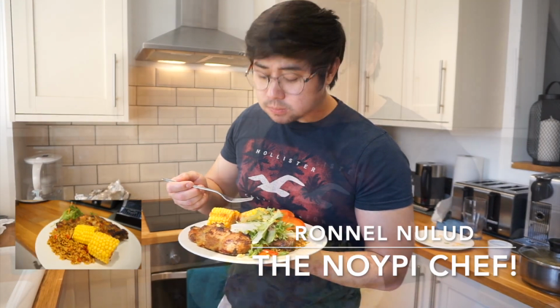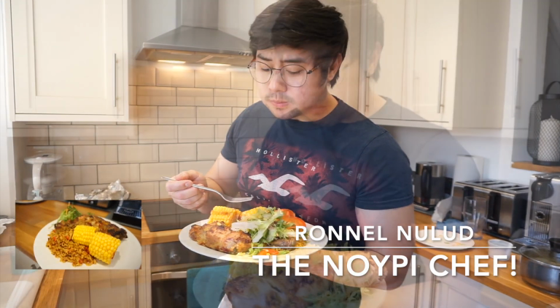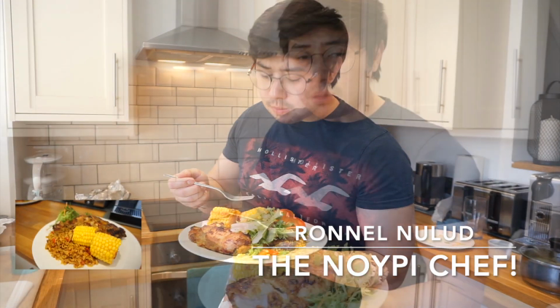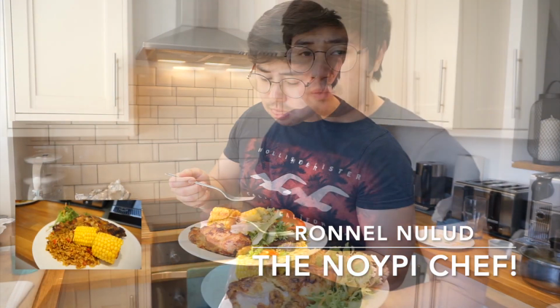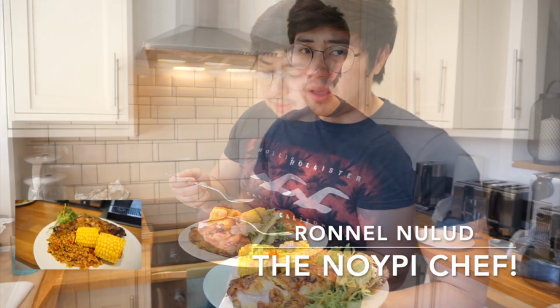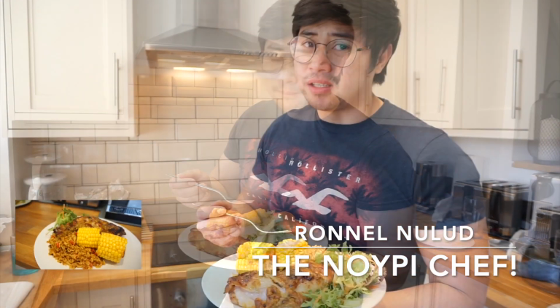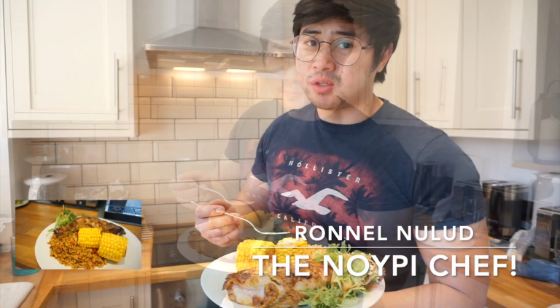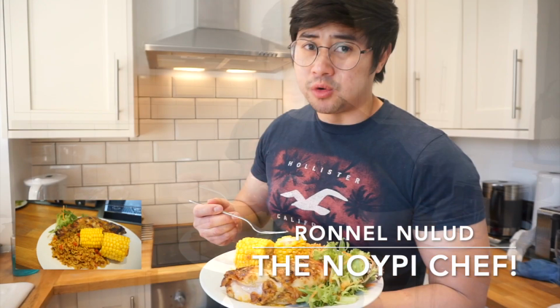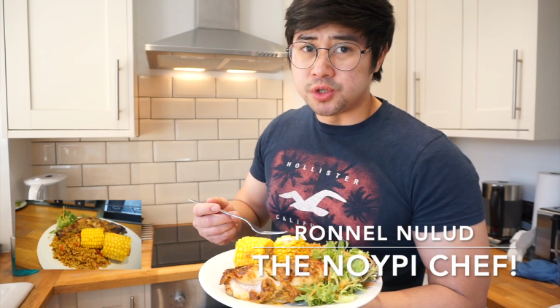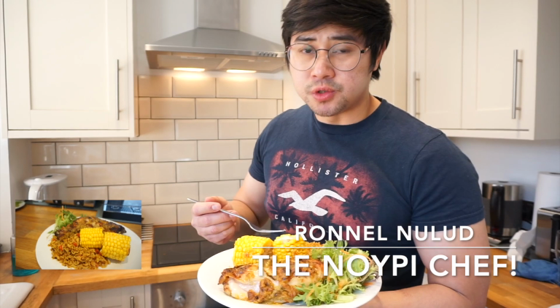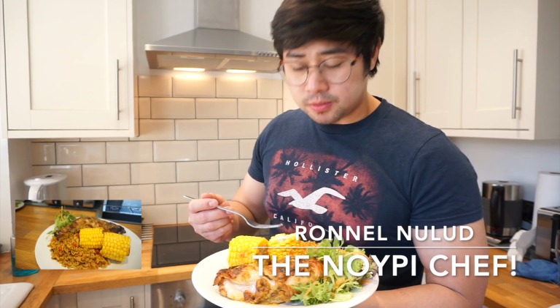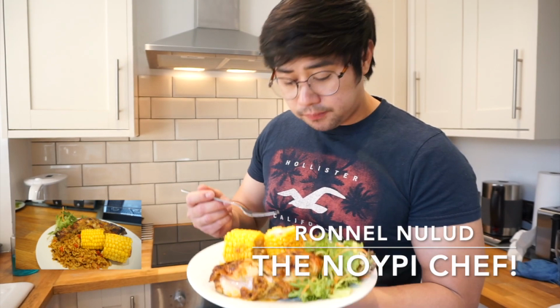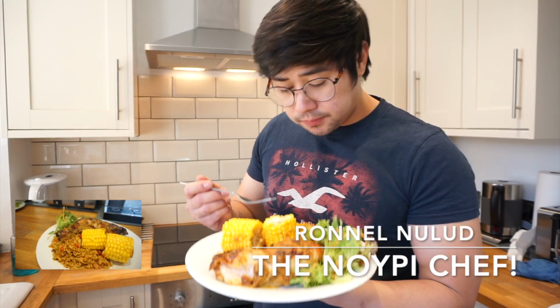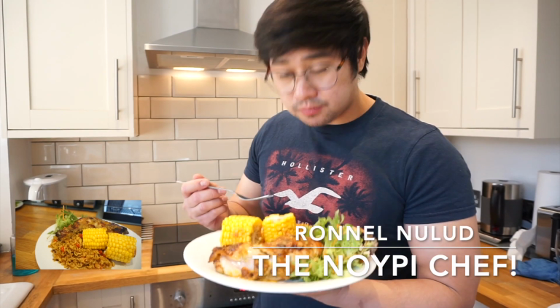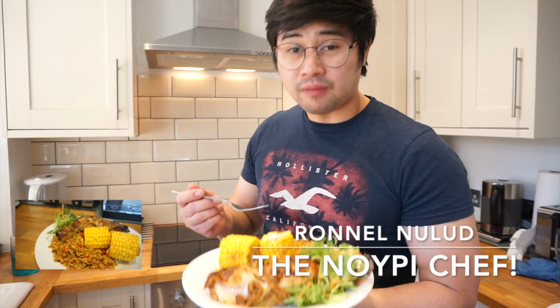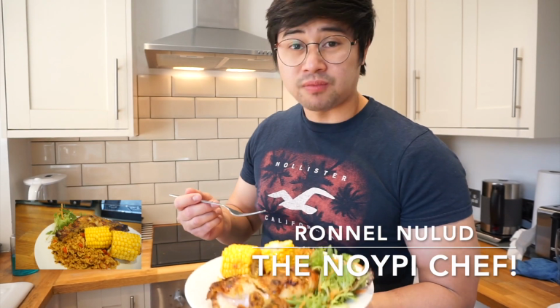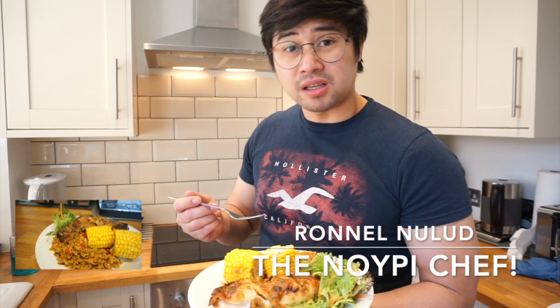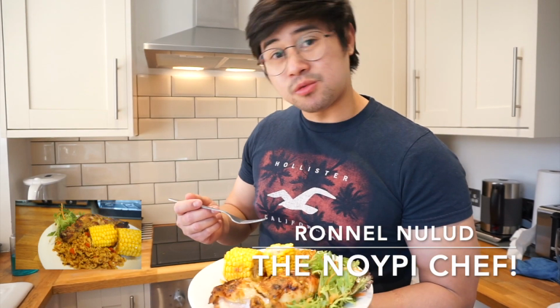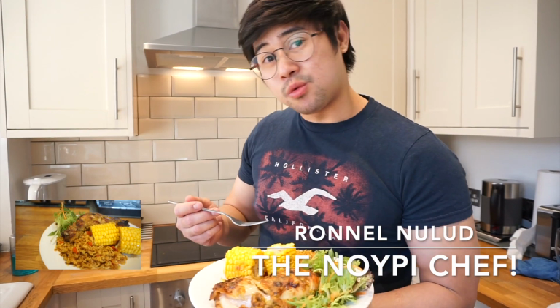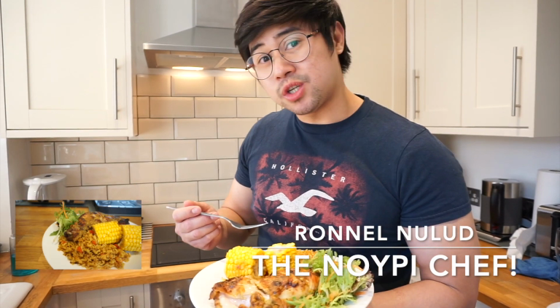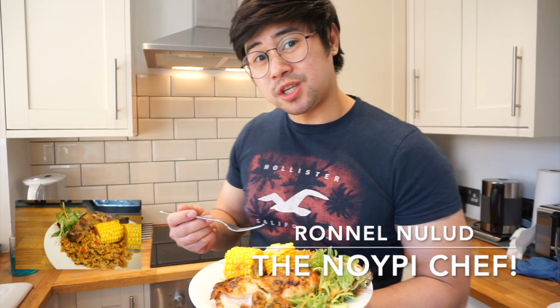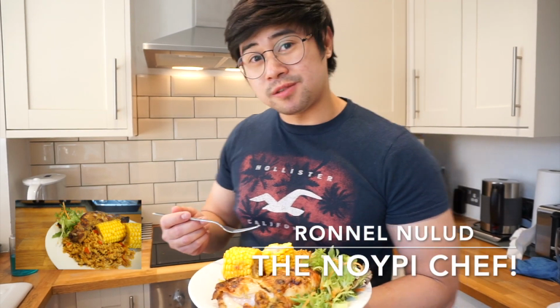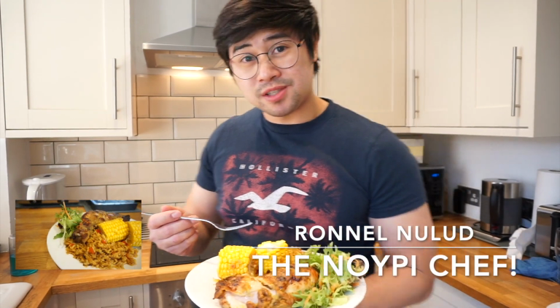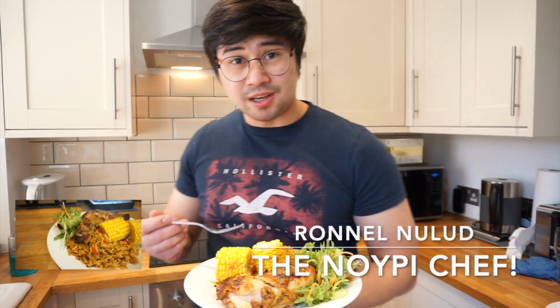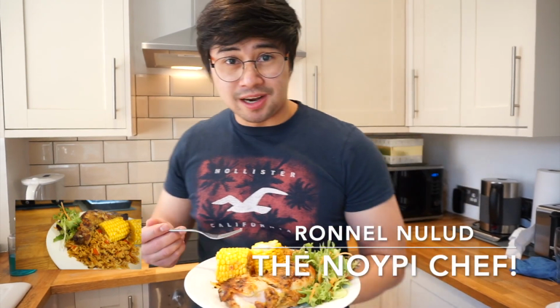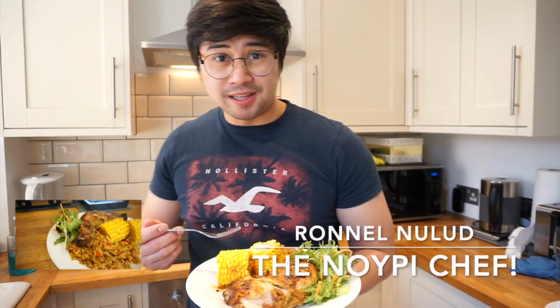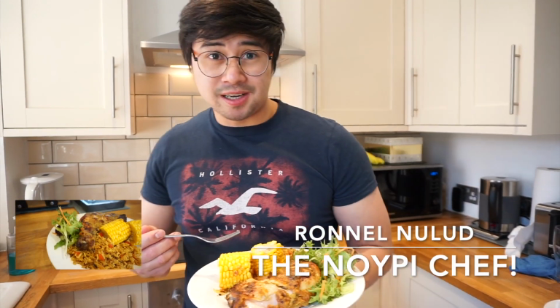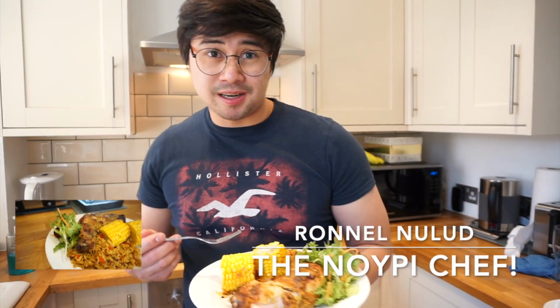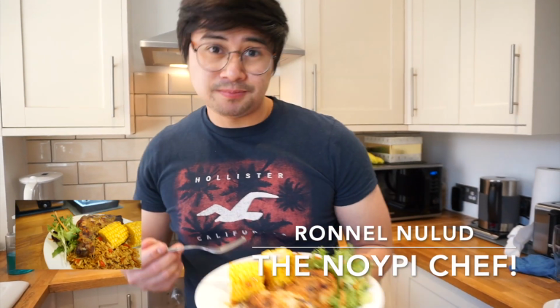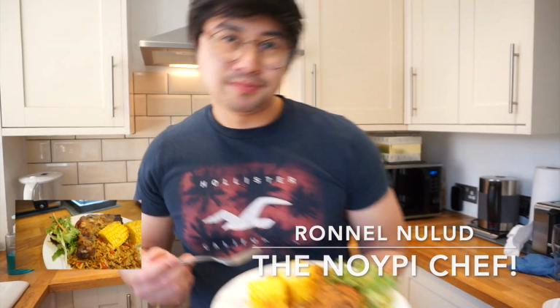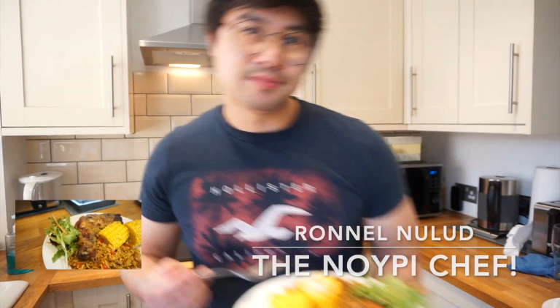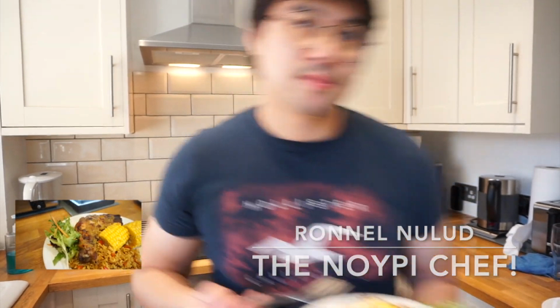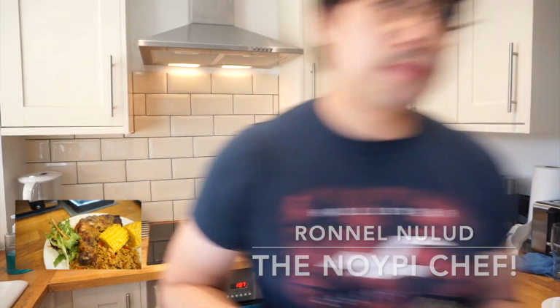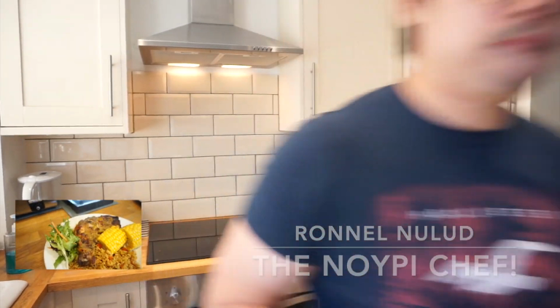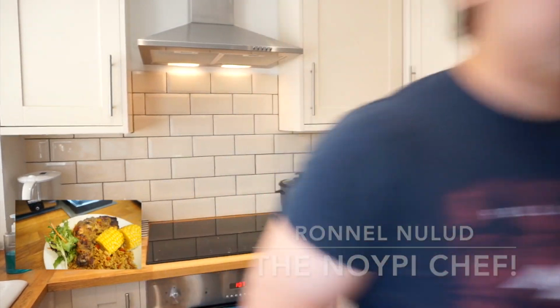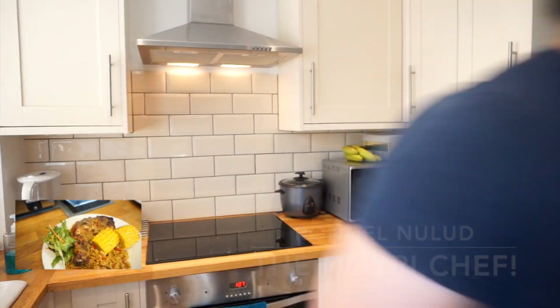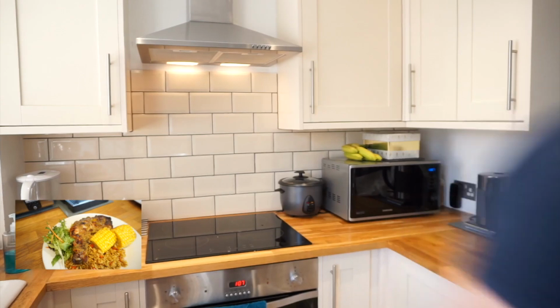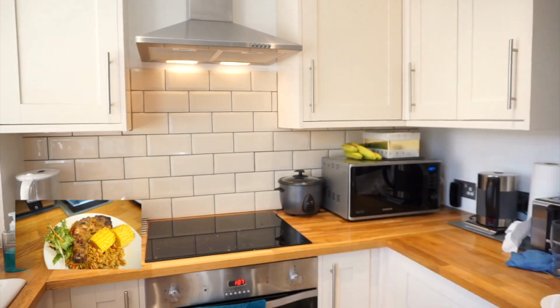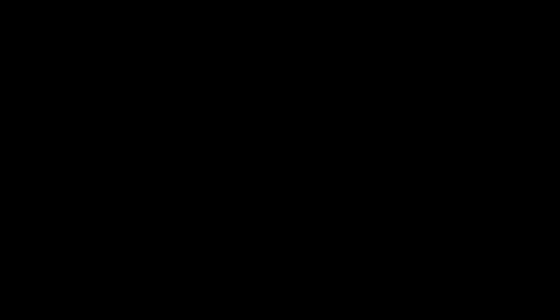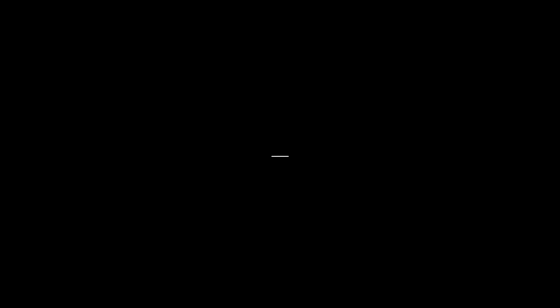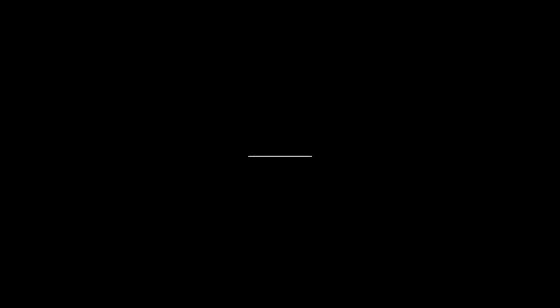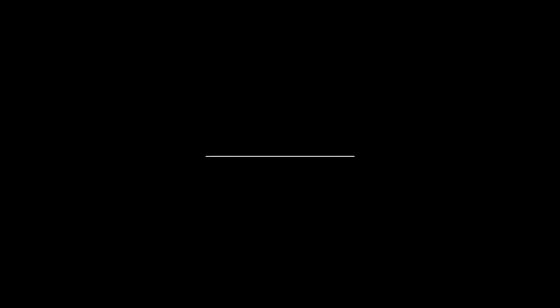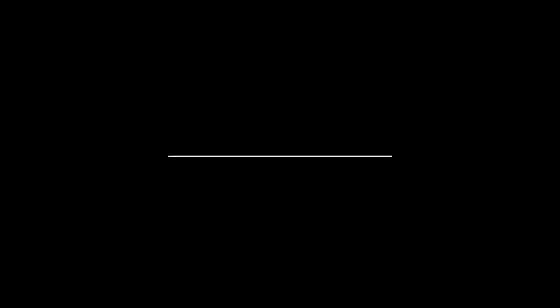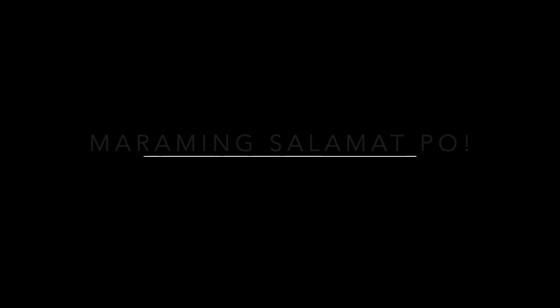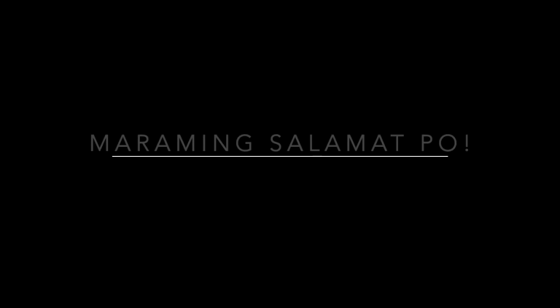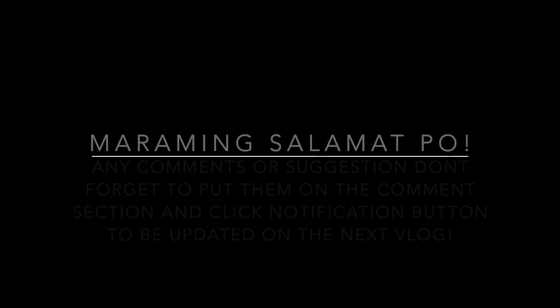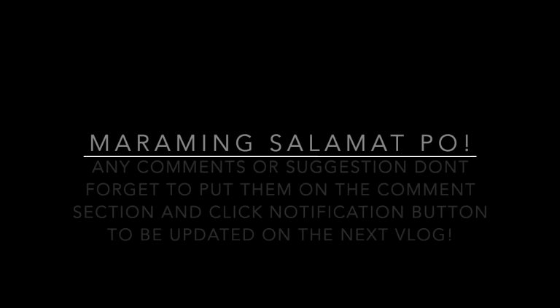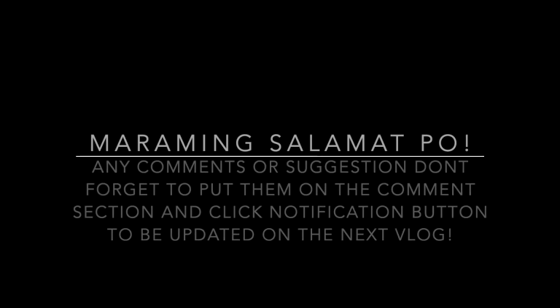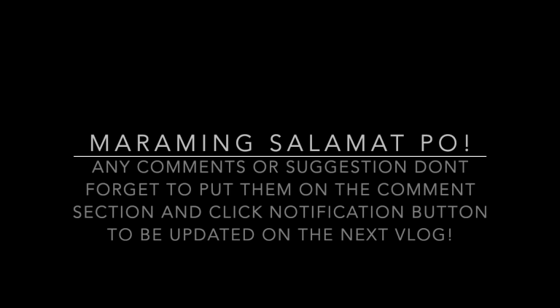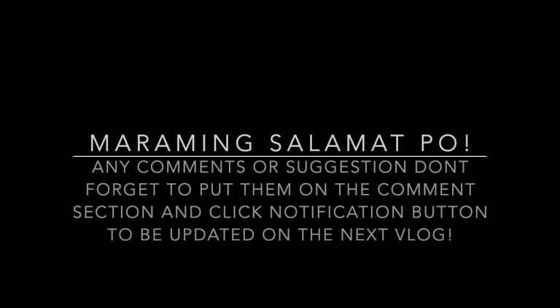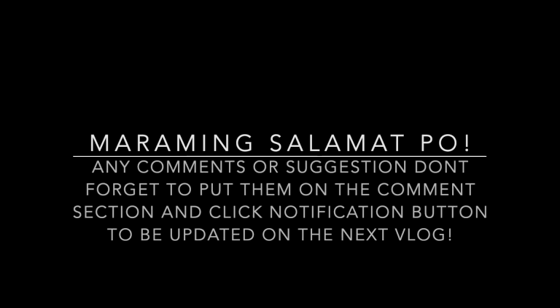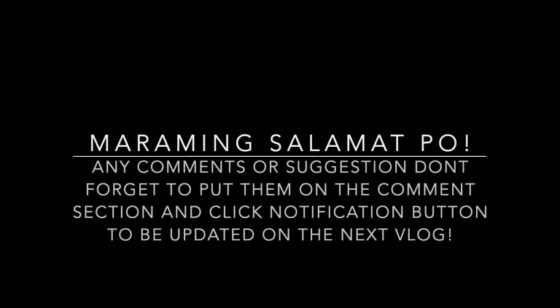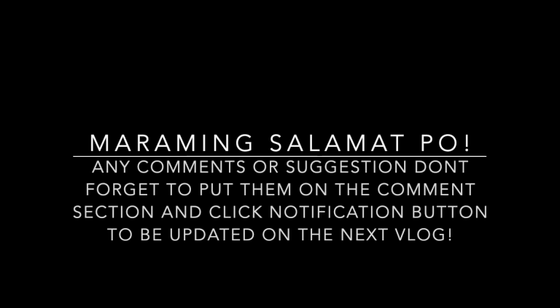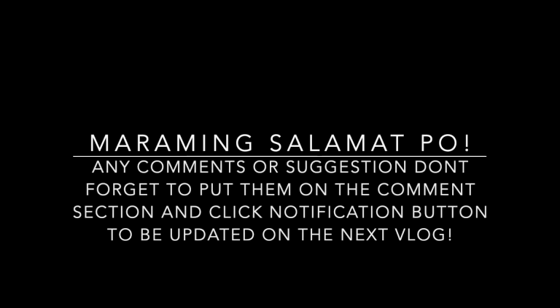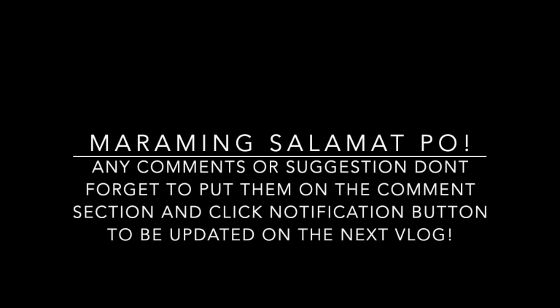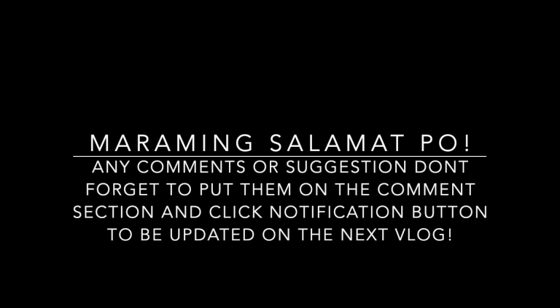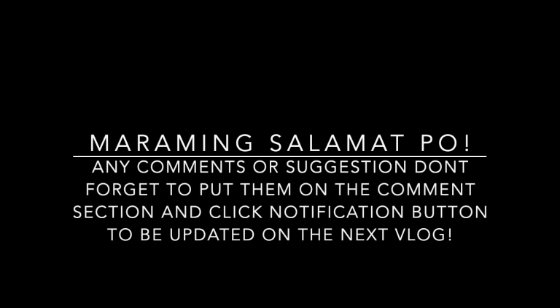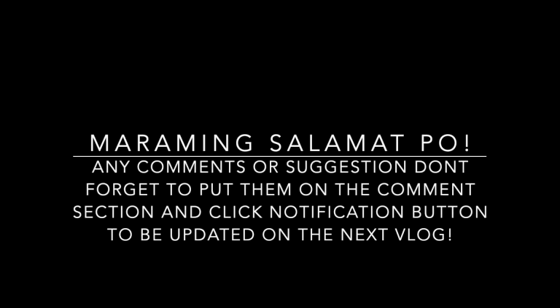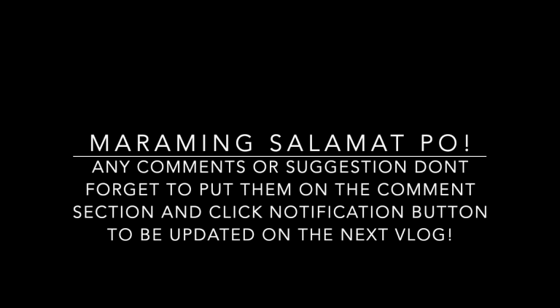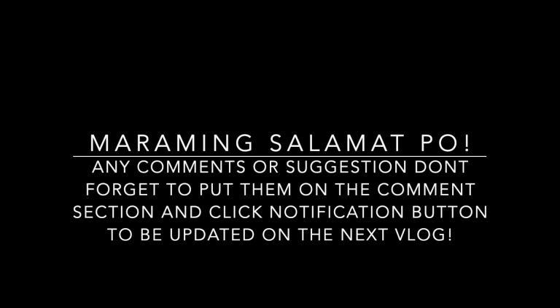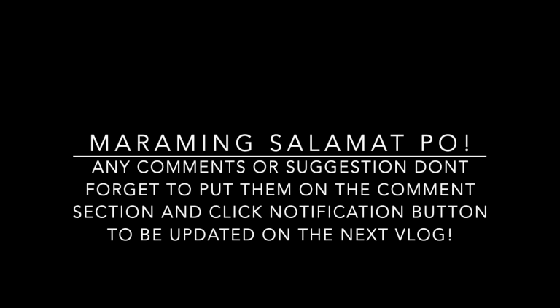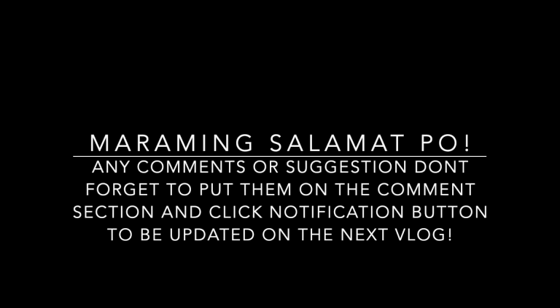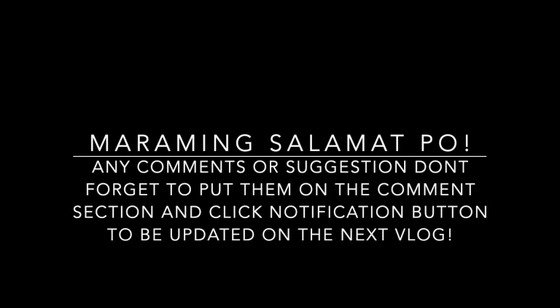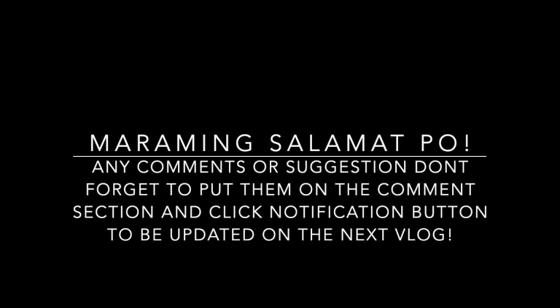Nice, that's gorgeous. Thanks for watching. Bye, see you later.